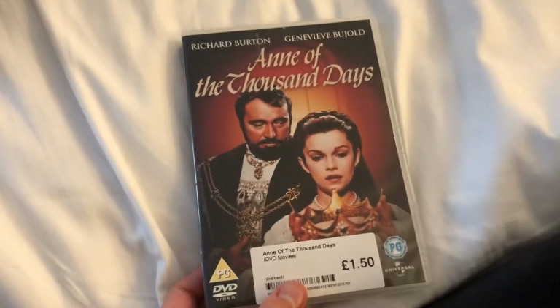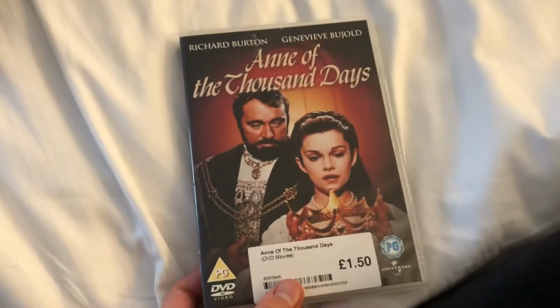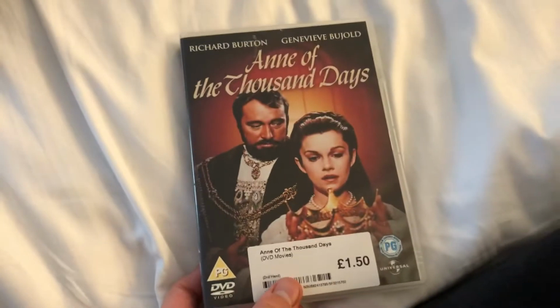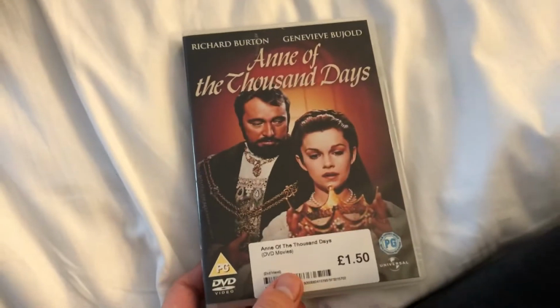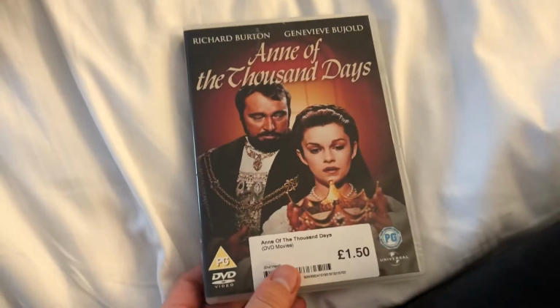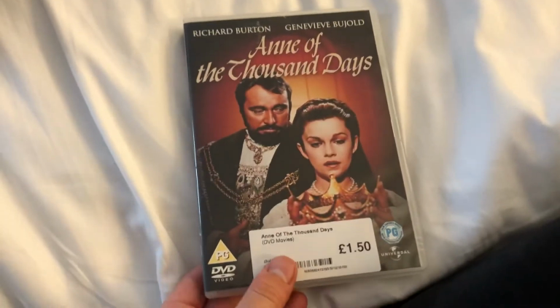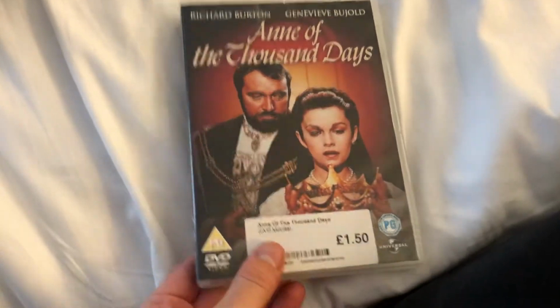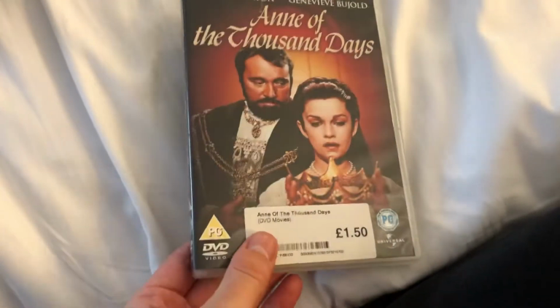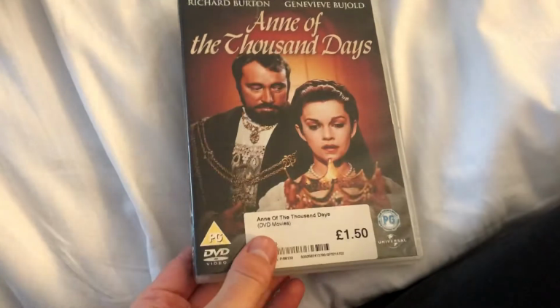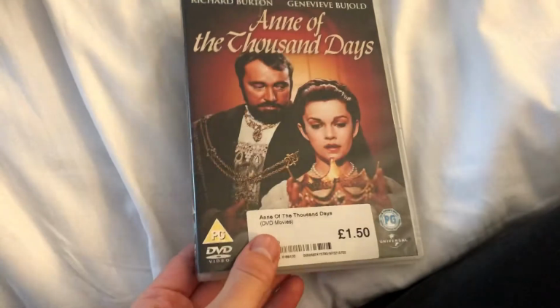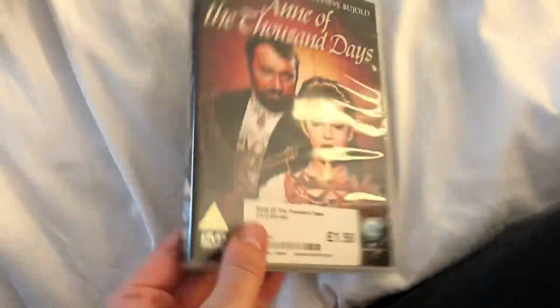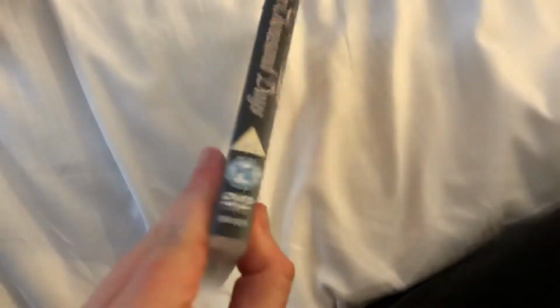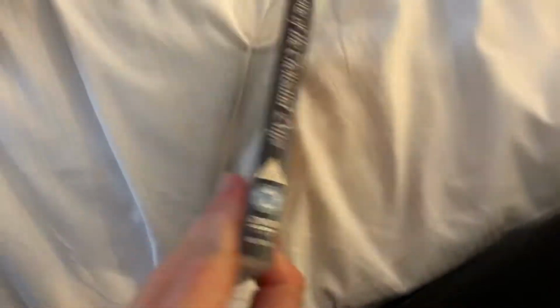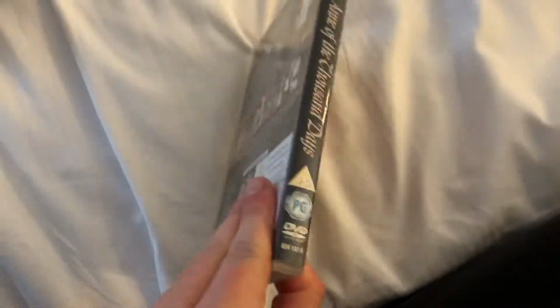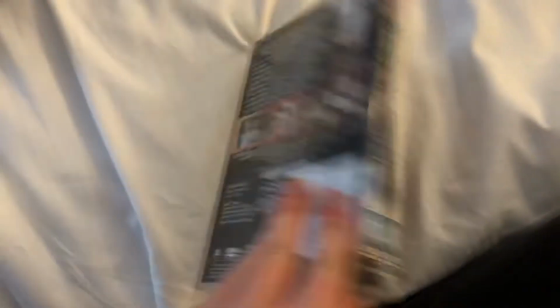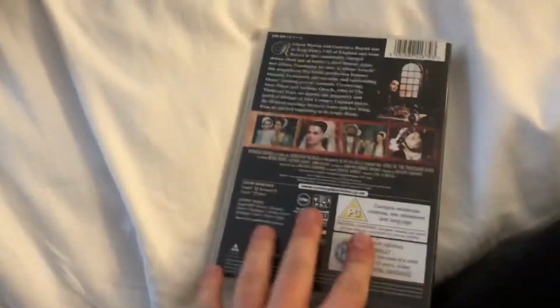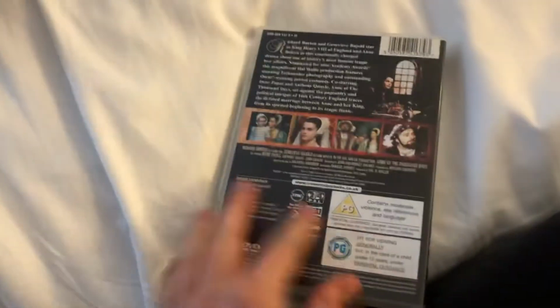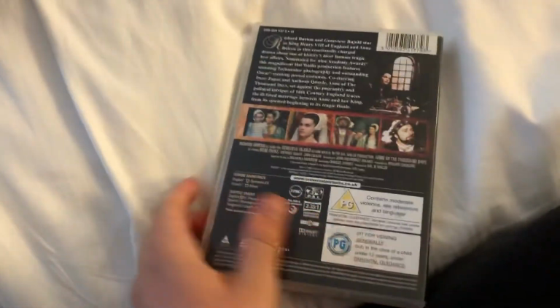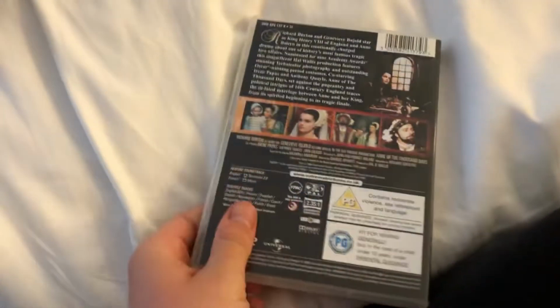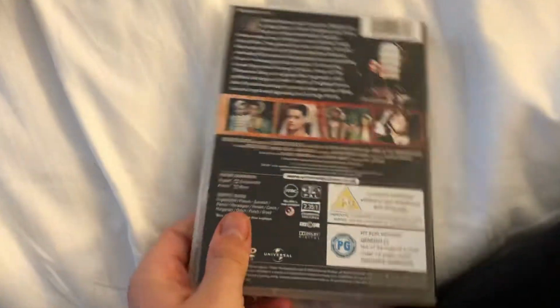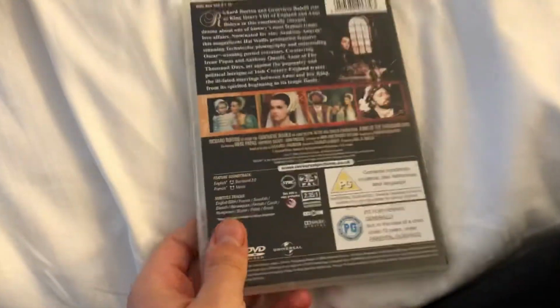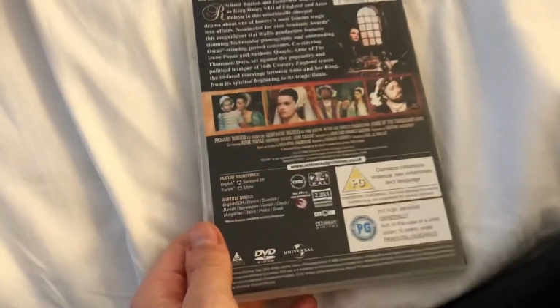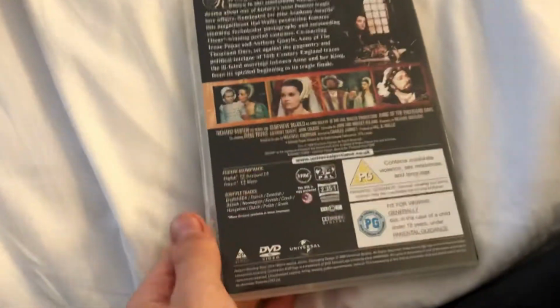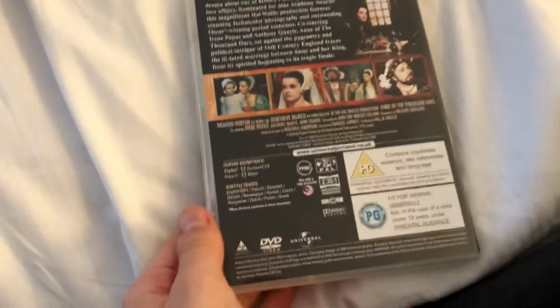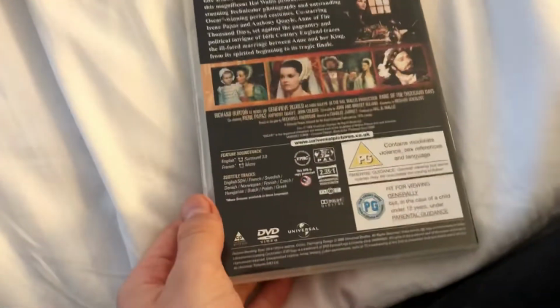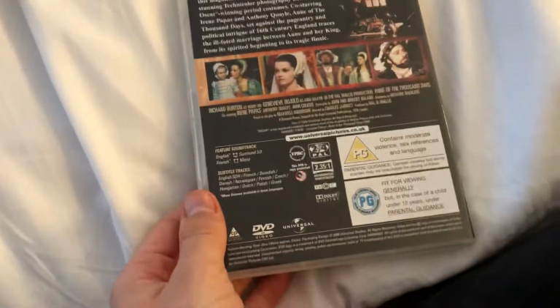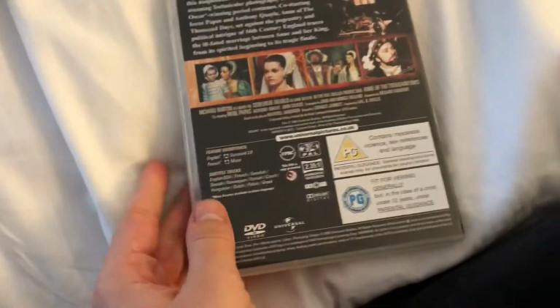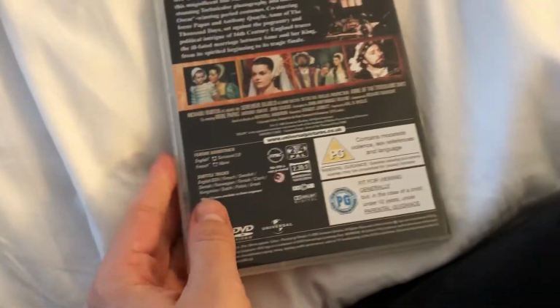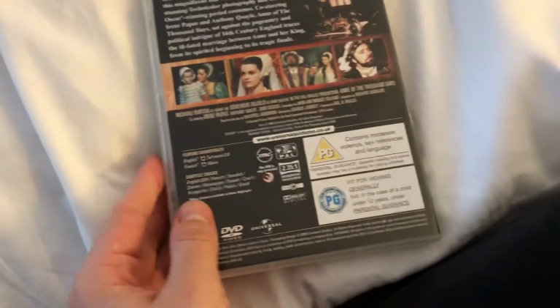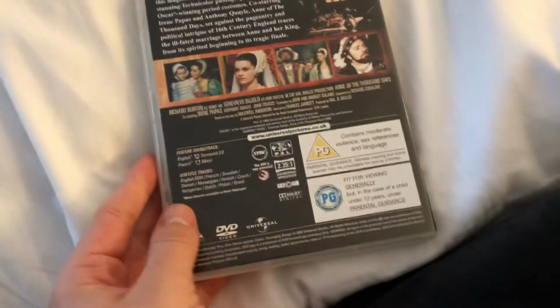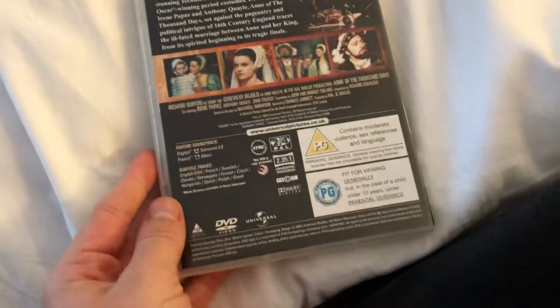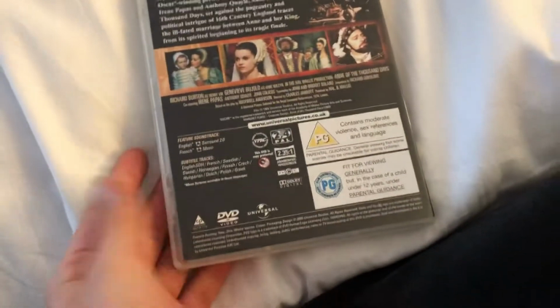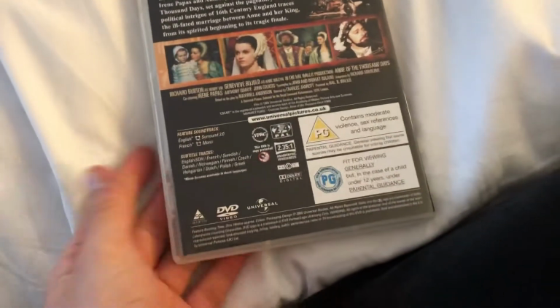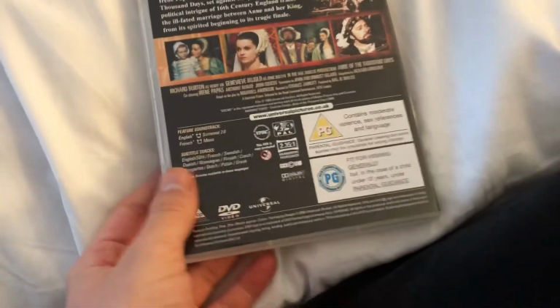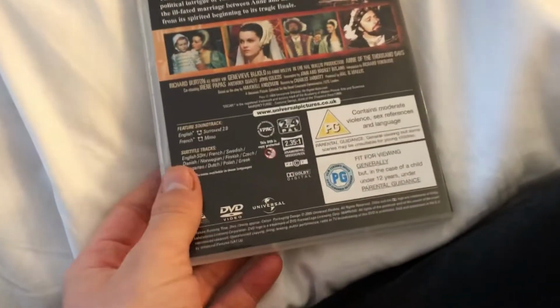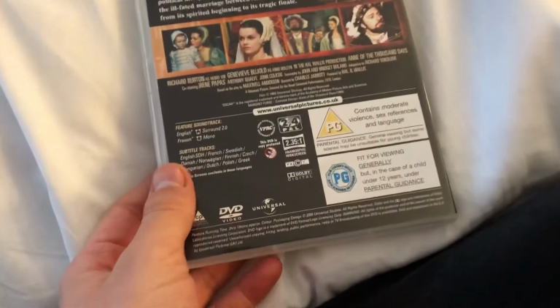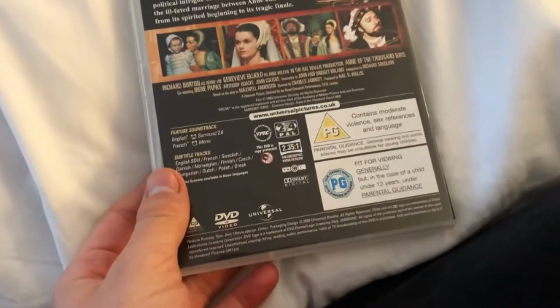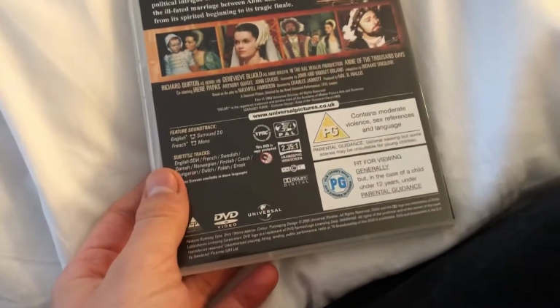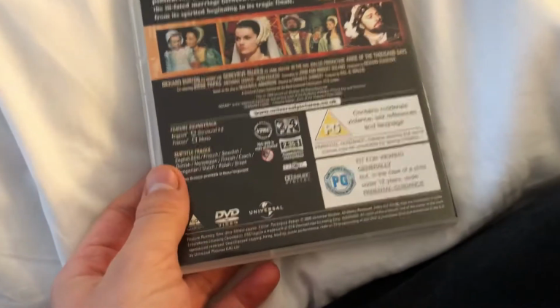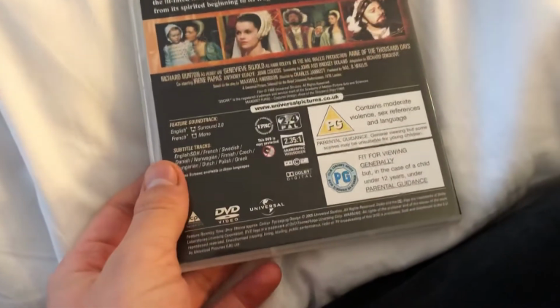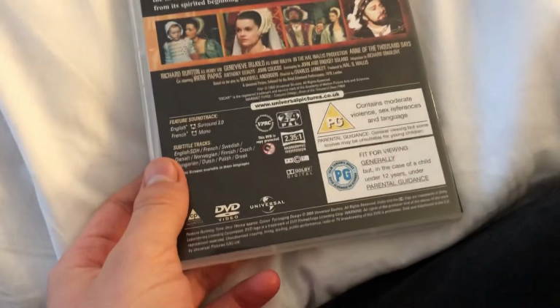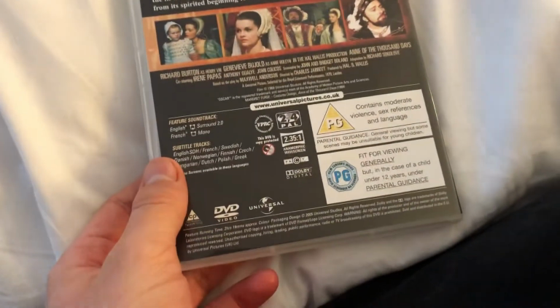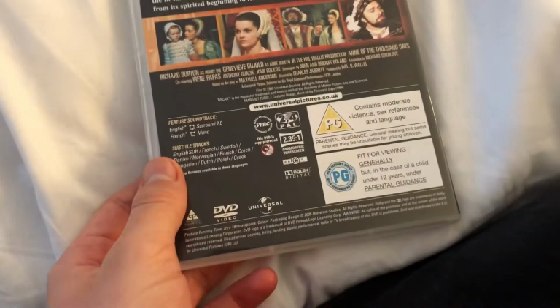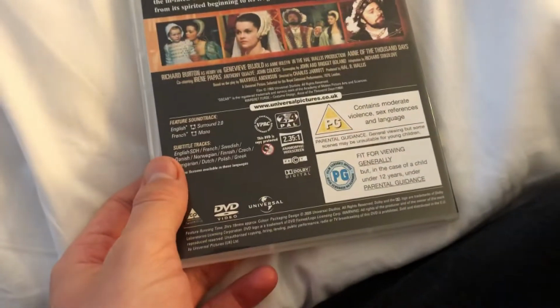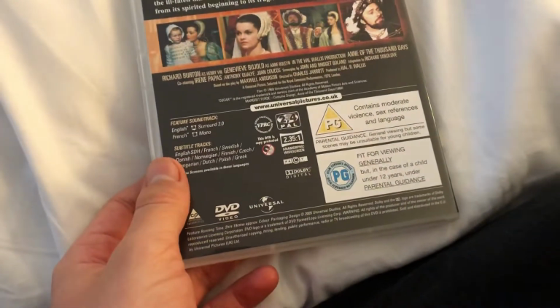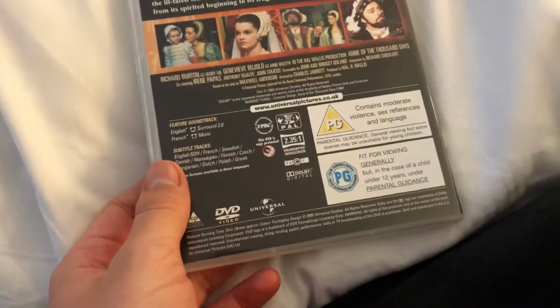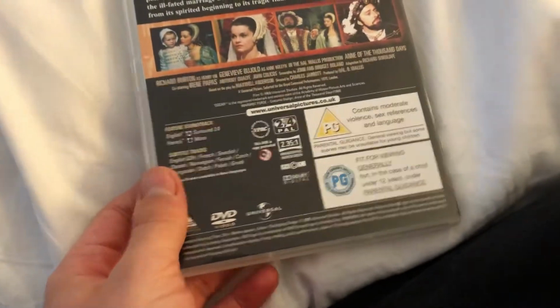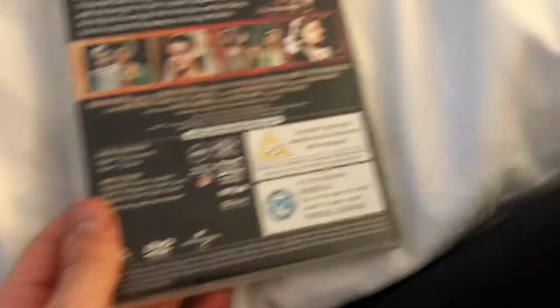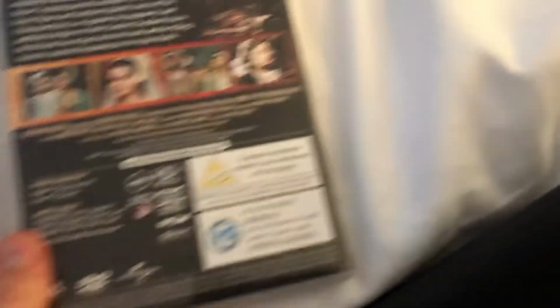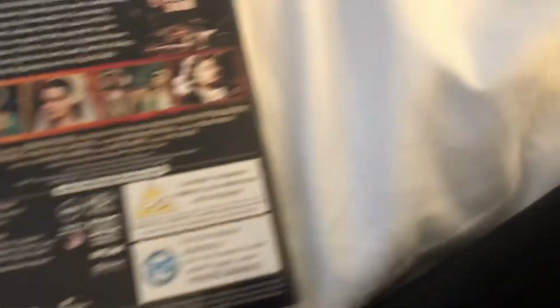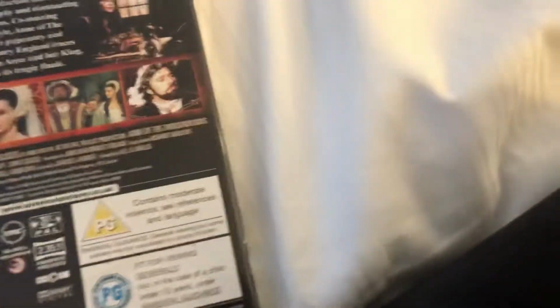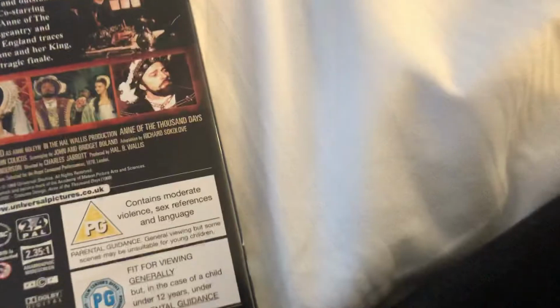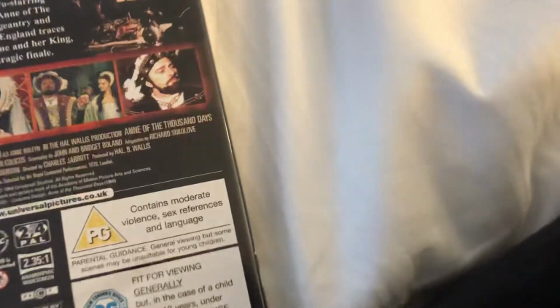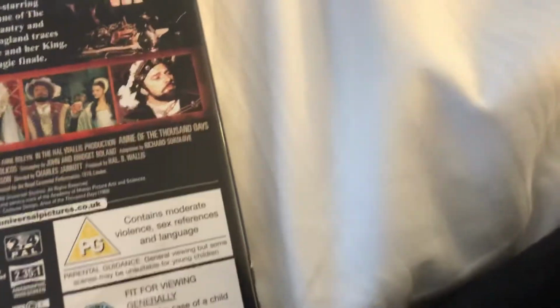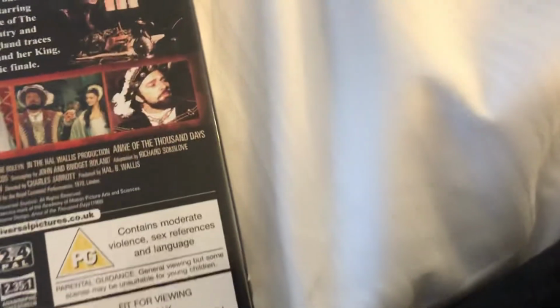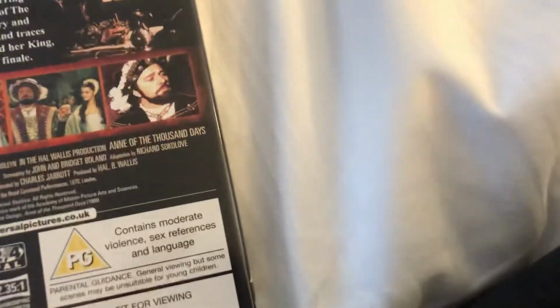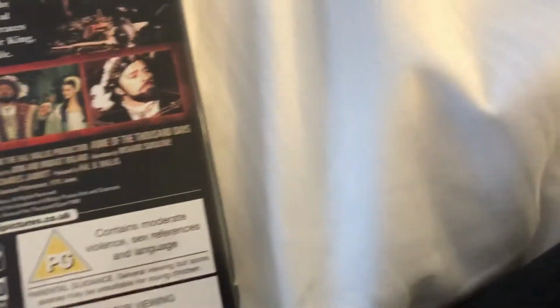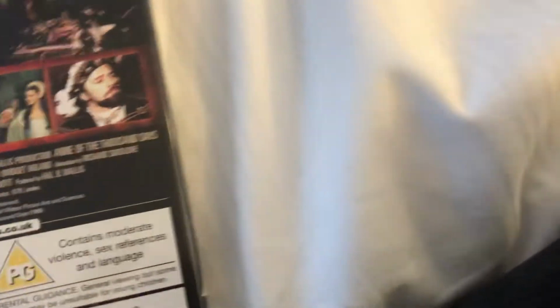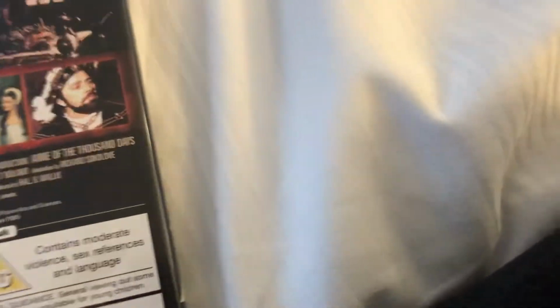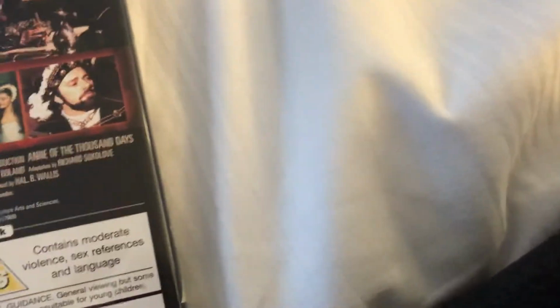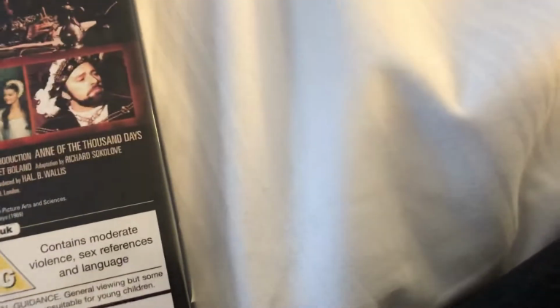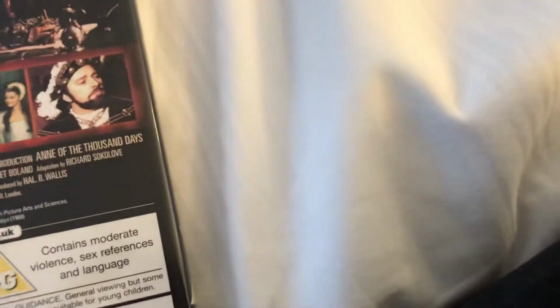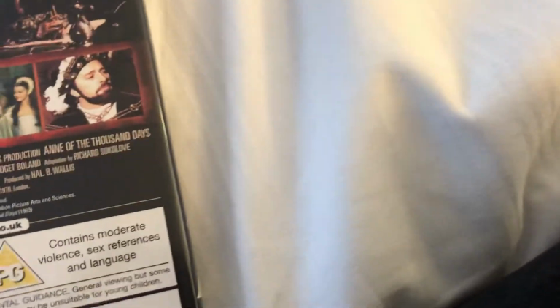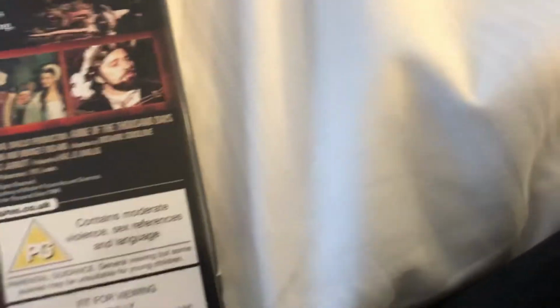Next up is Anne of the Thousand Days. Front, the spine, and the back. It's a Universal release from 2005.